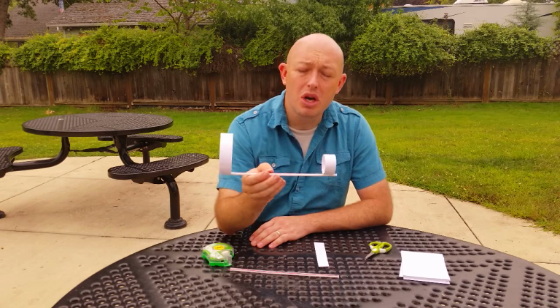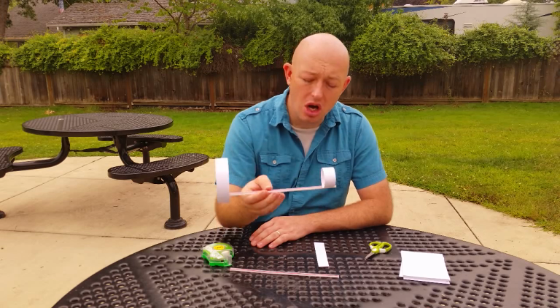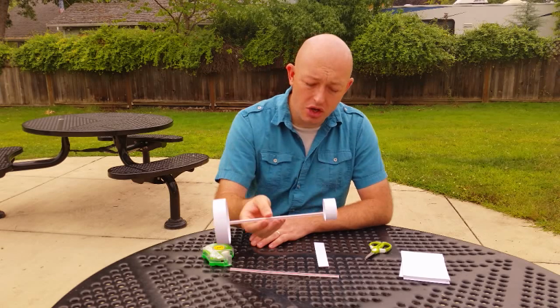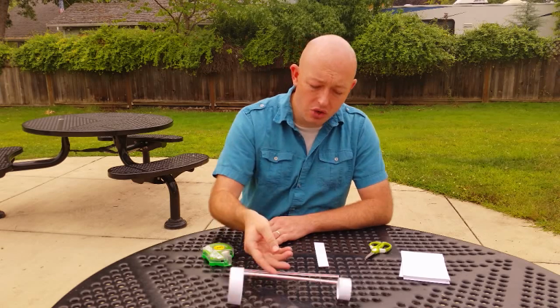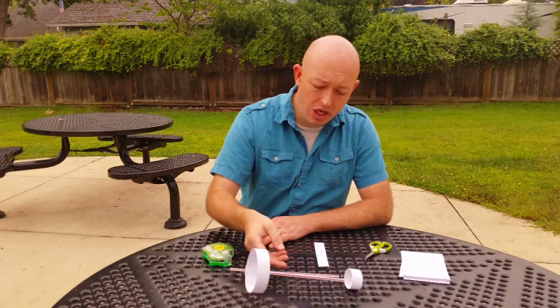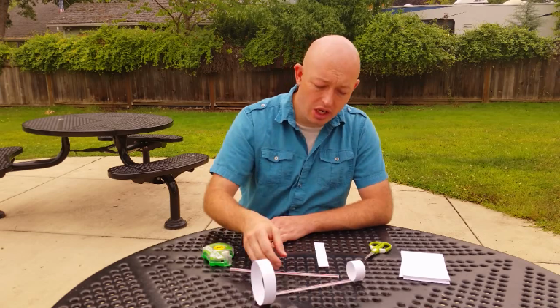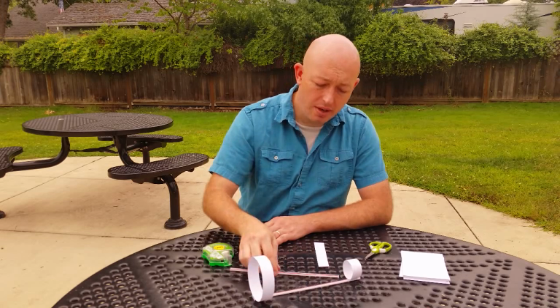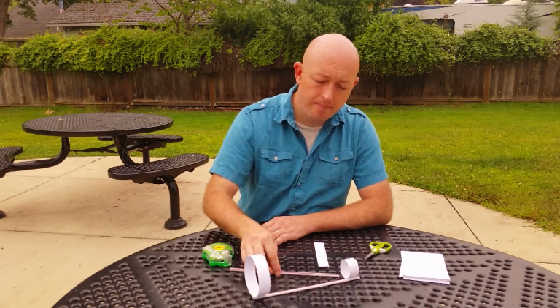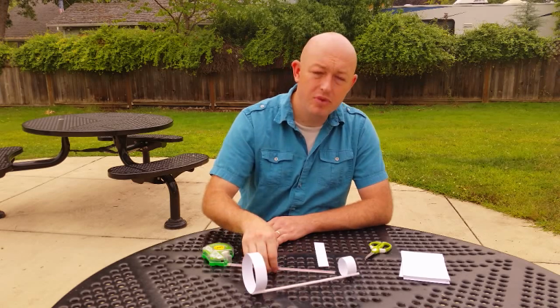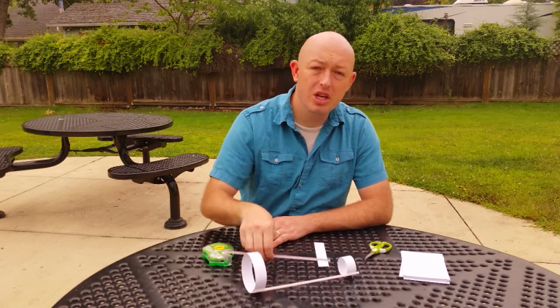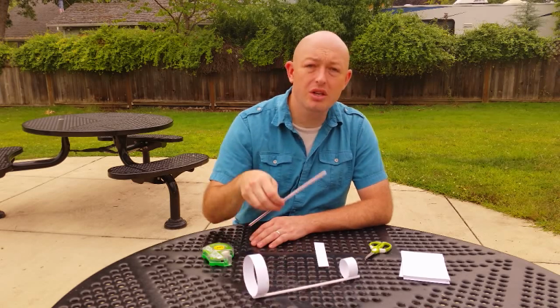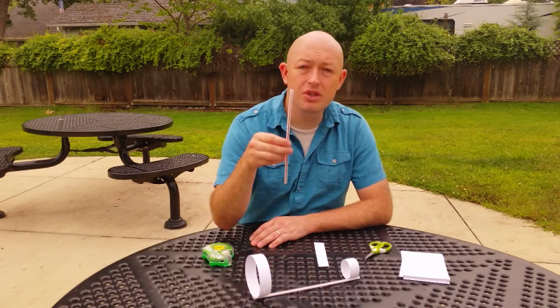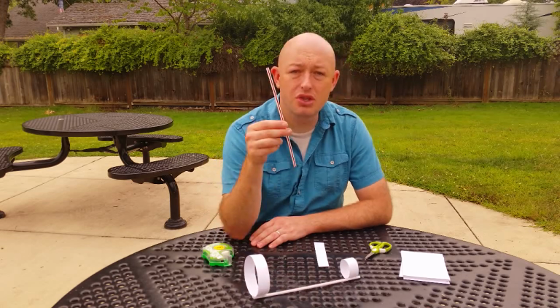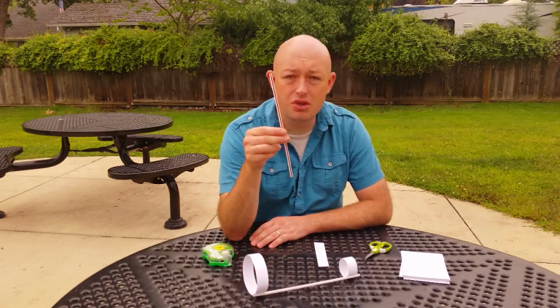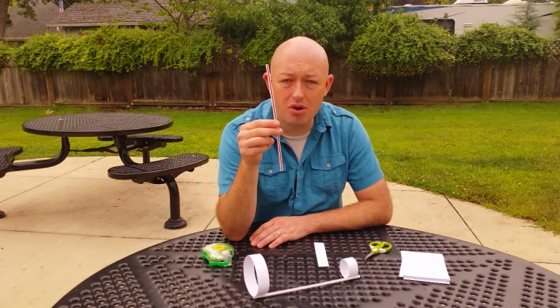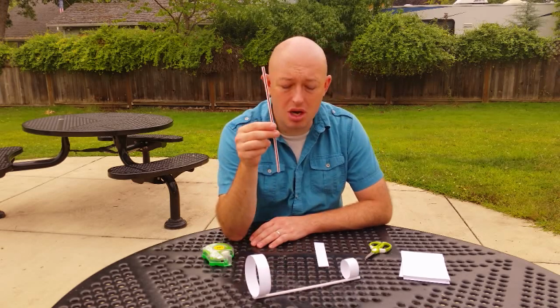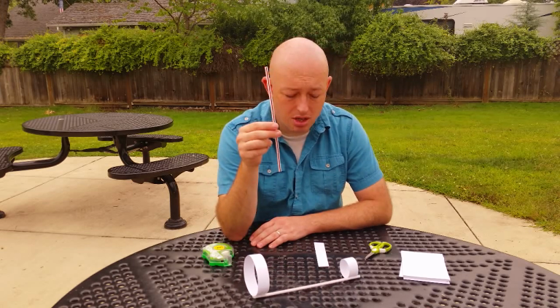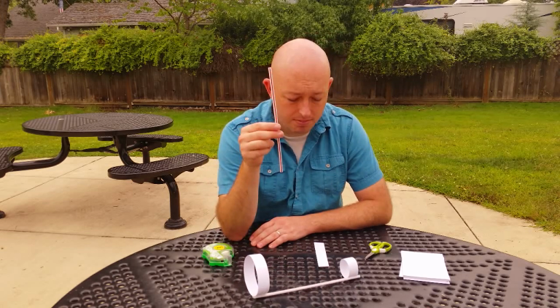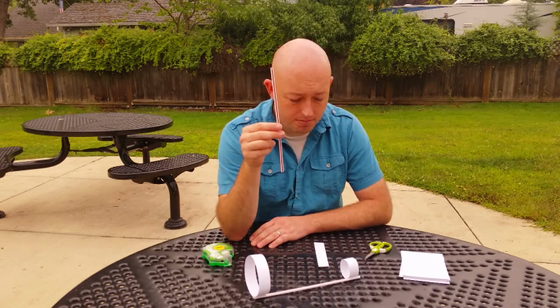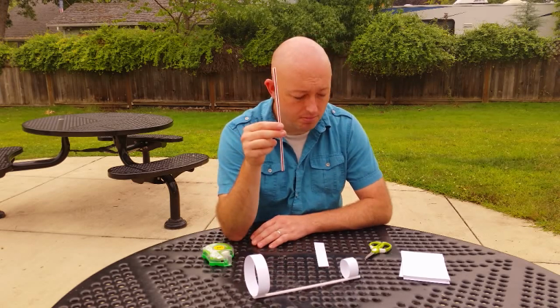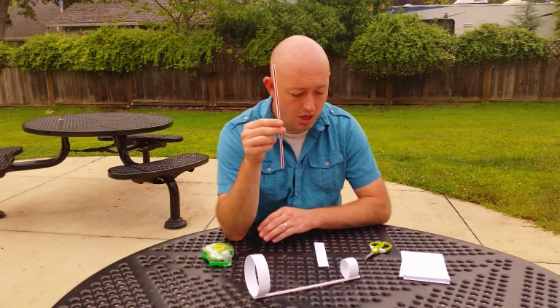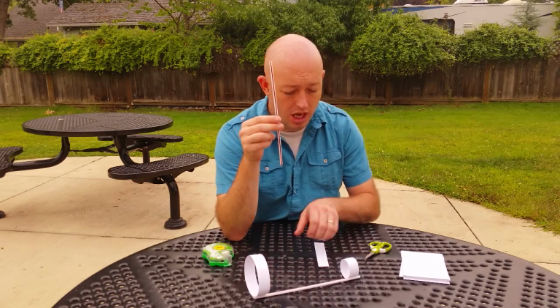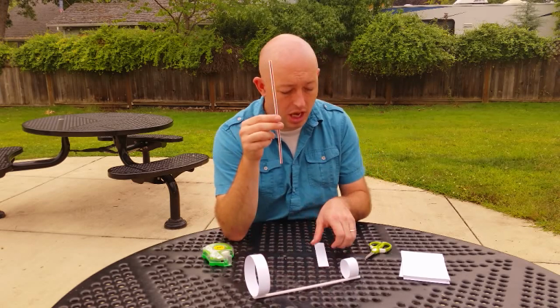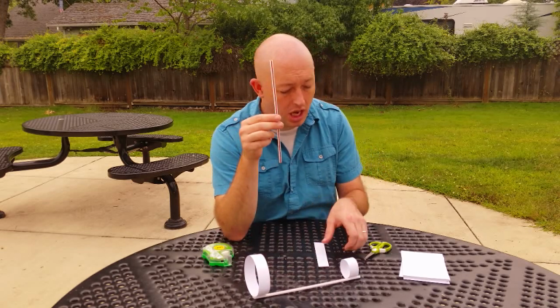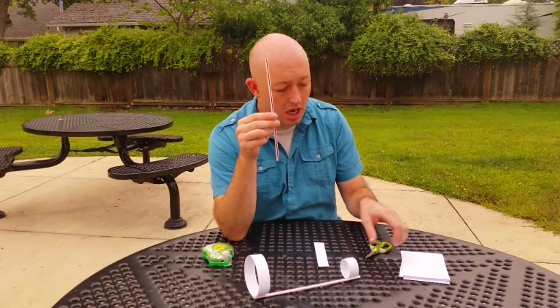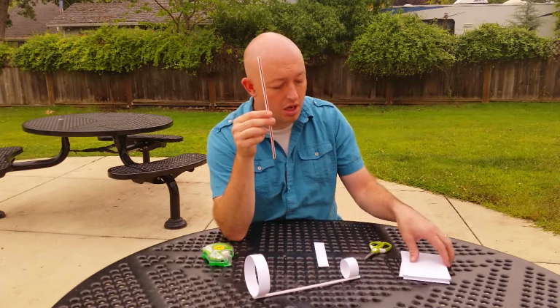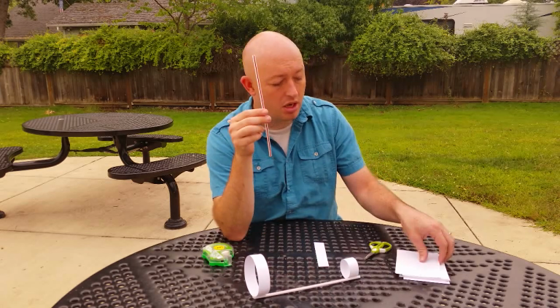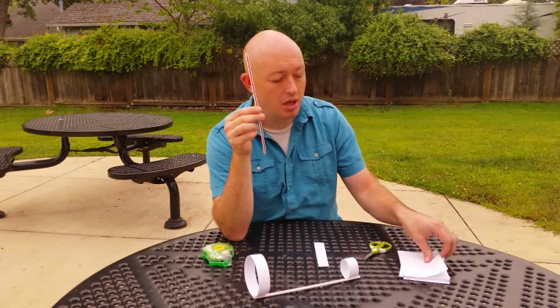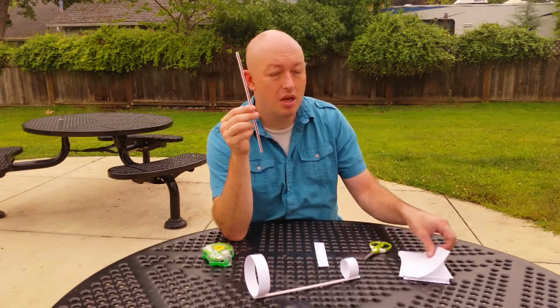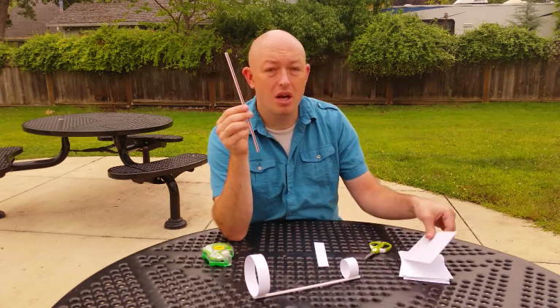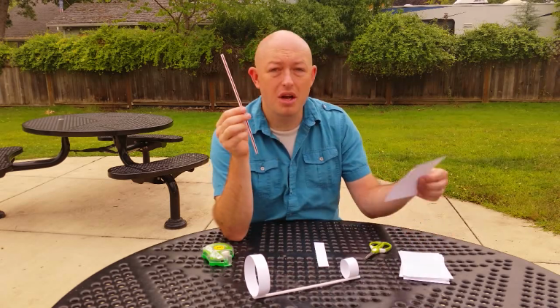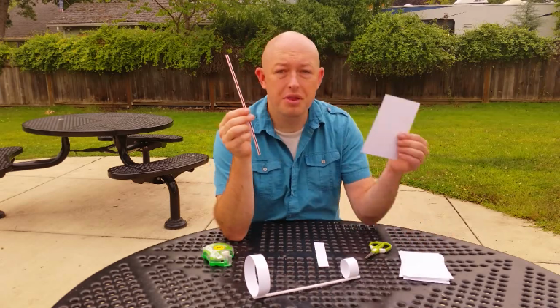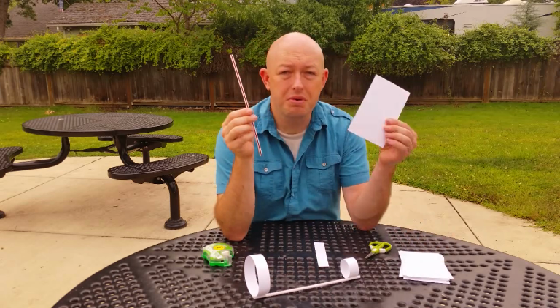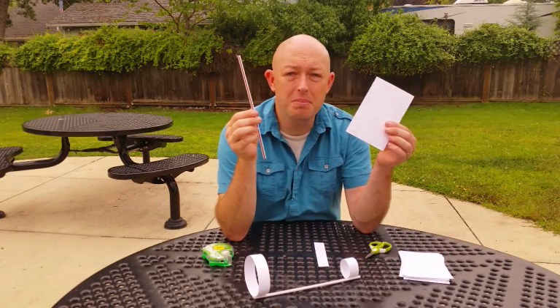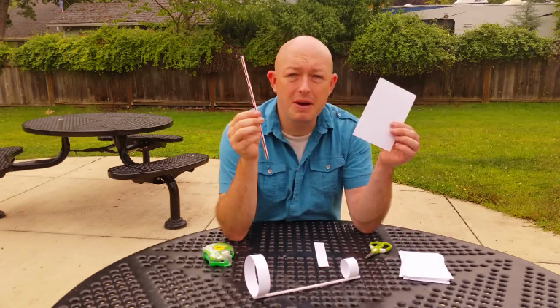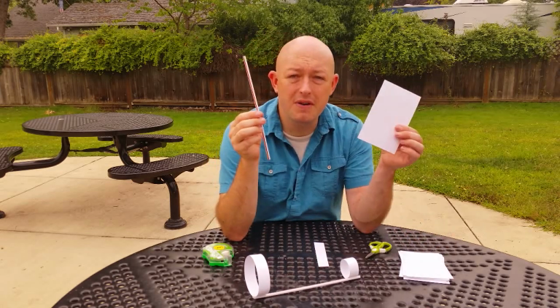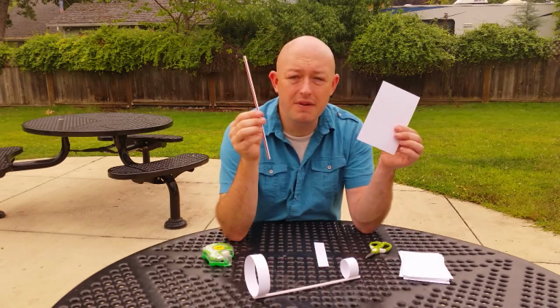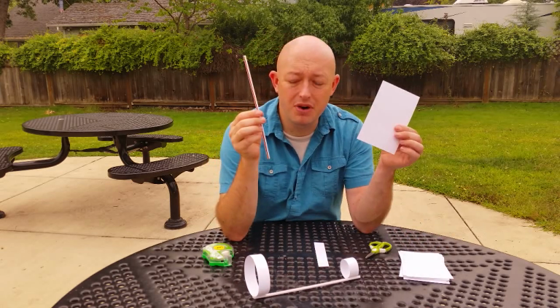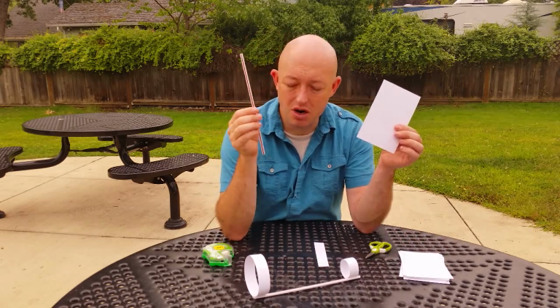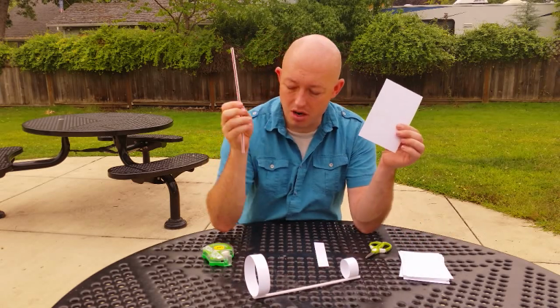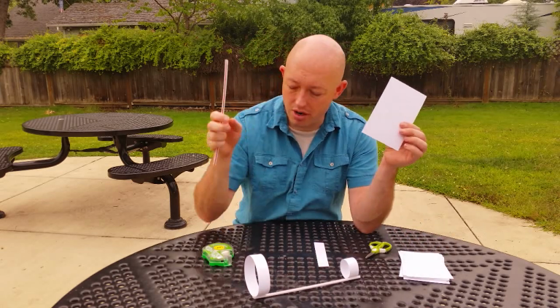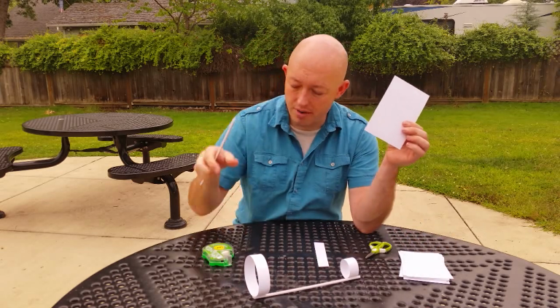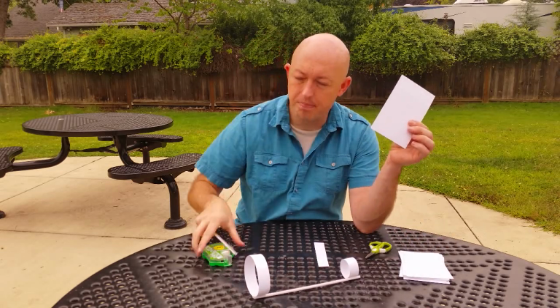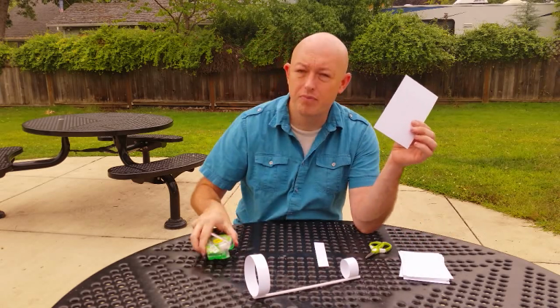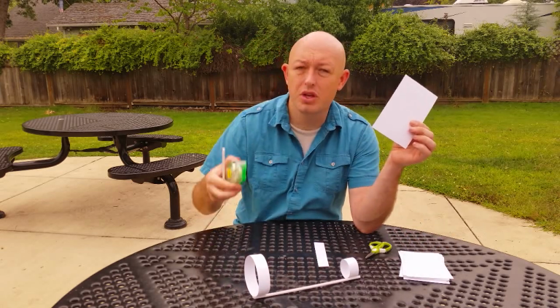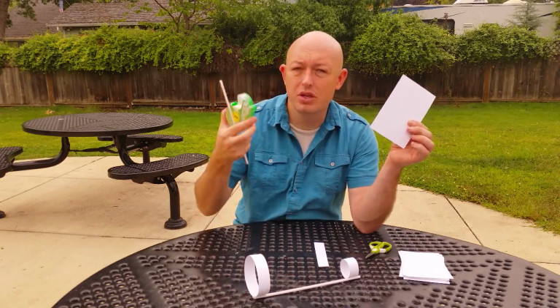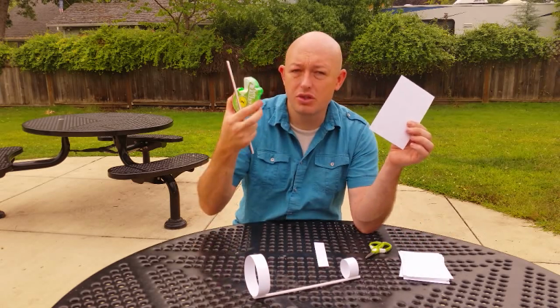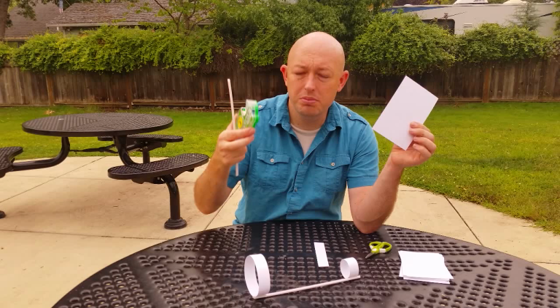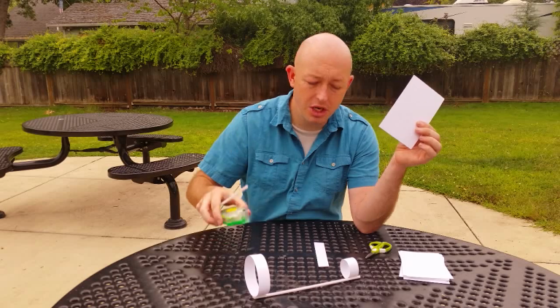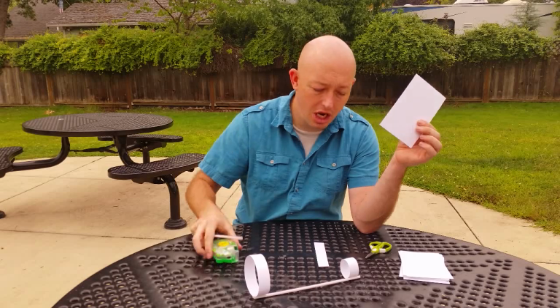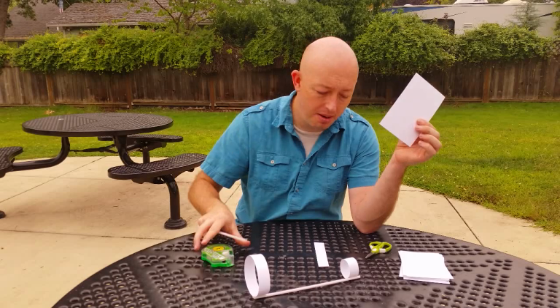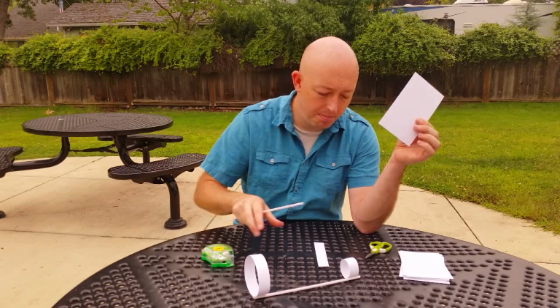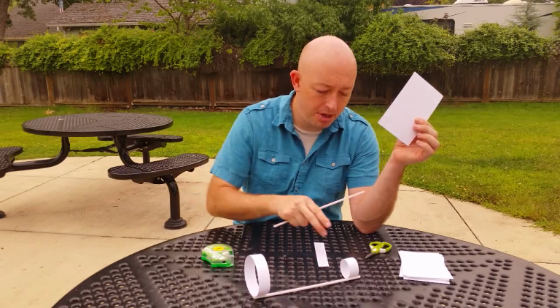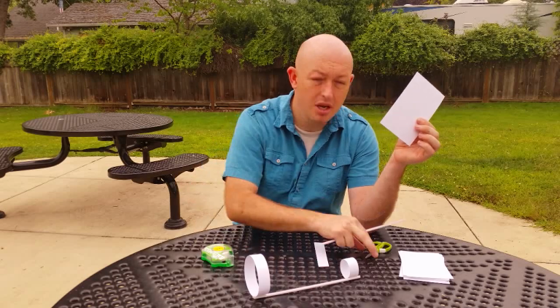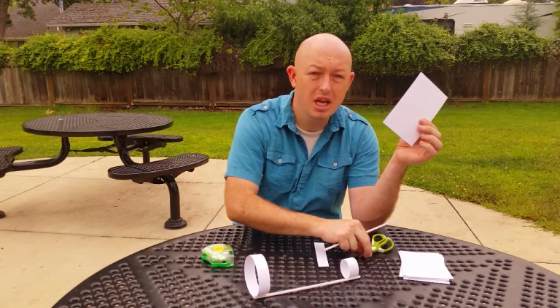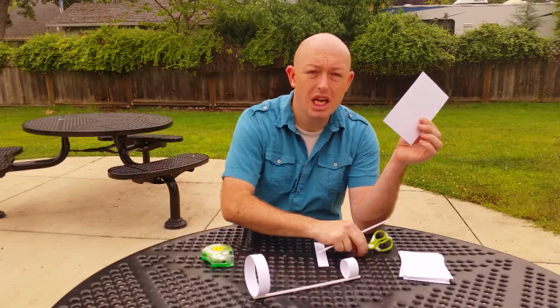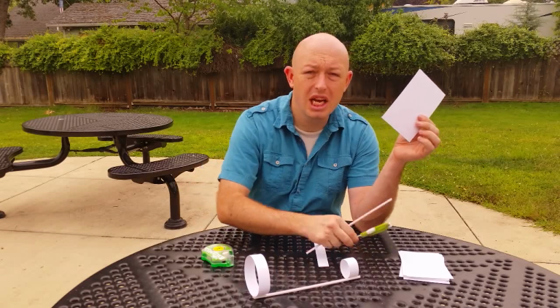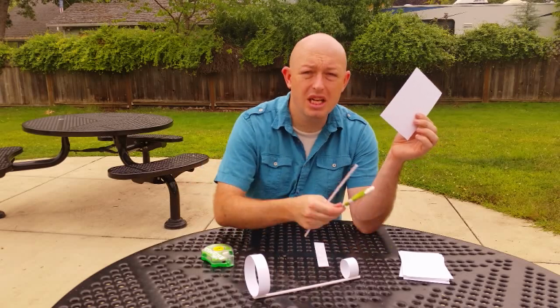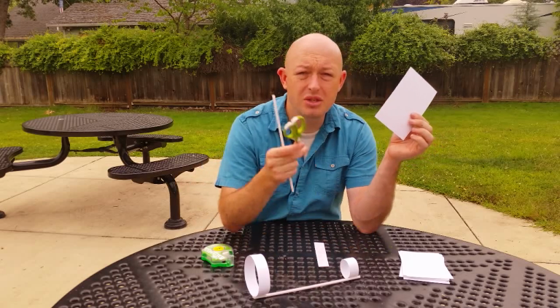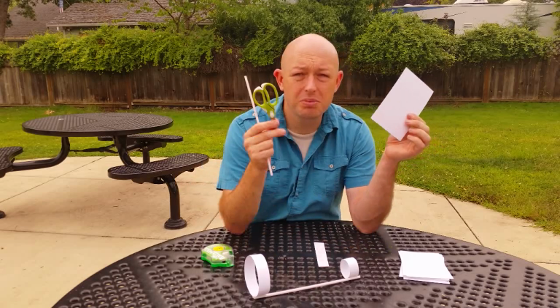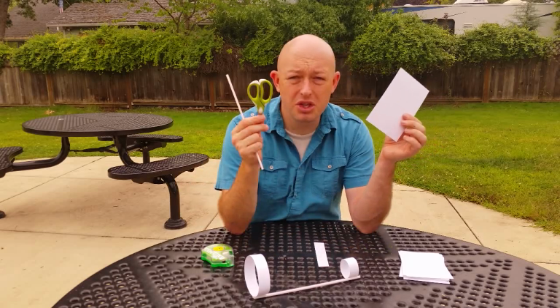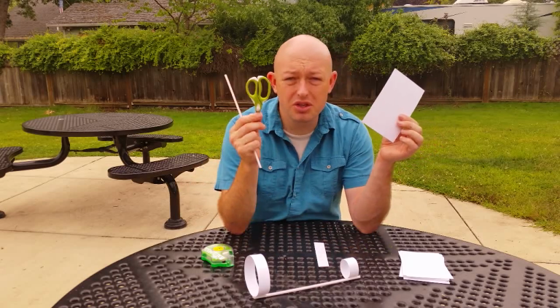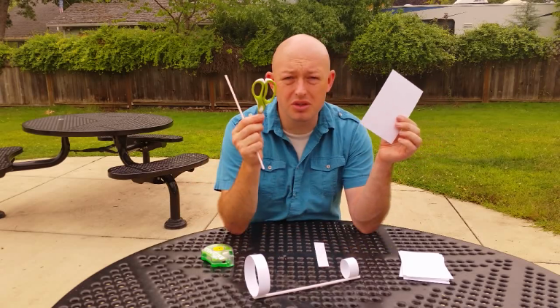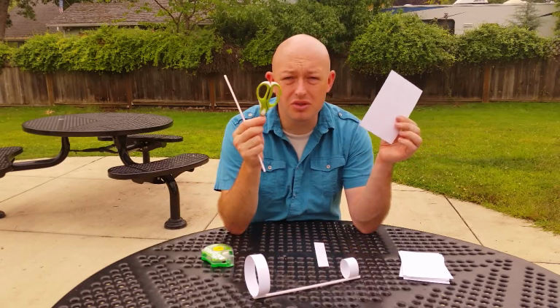All you need is a straw and a 3x5 card, some tape, and some scissors.